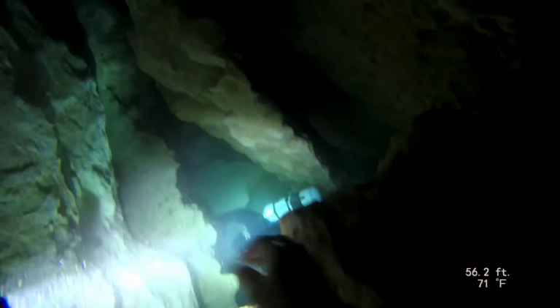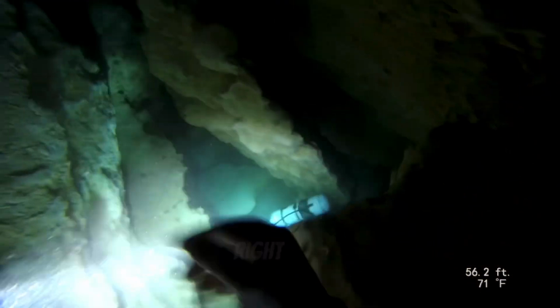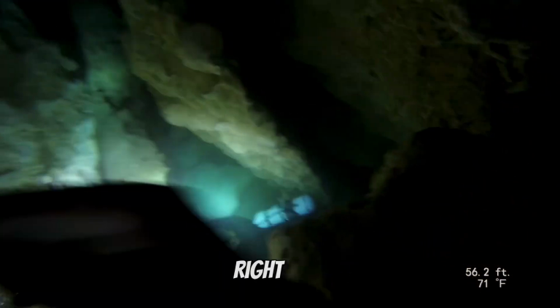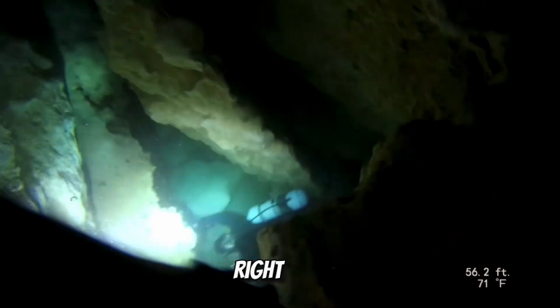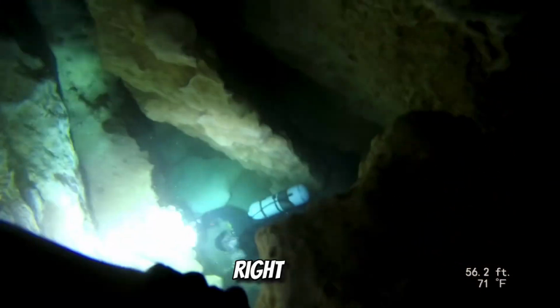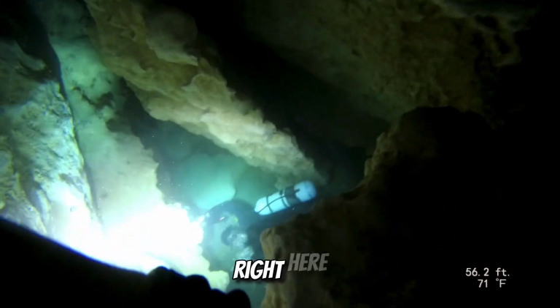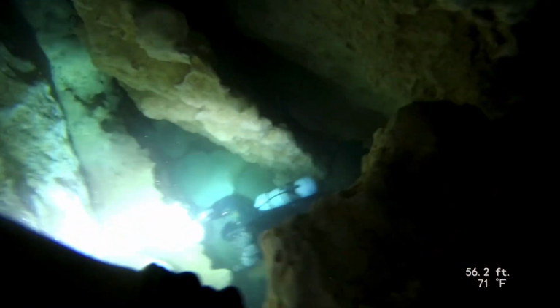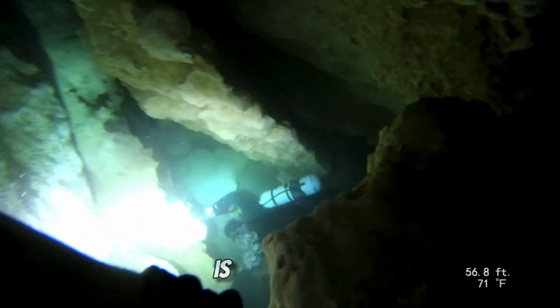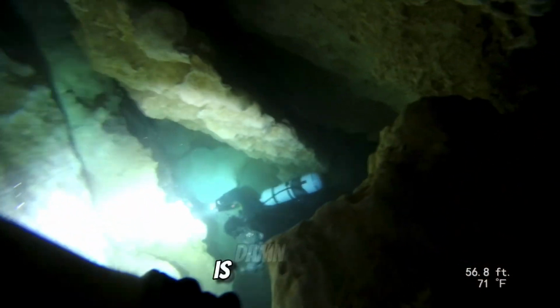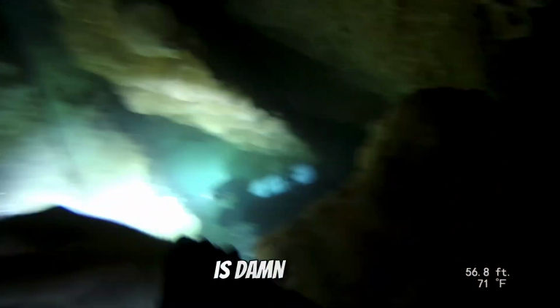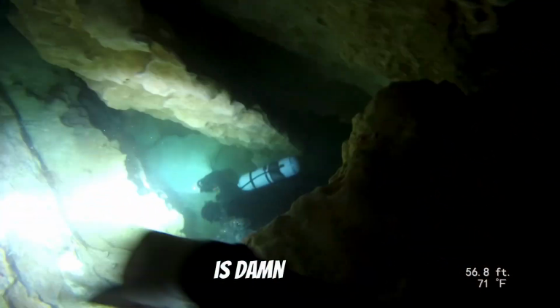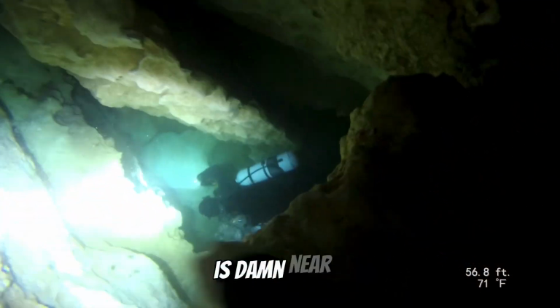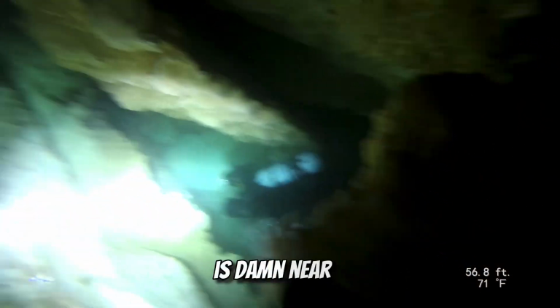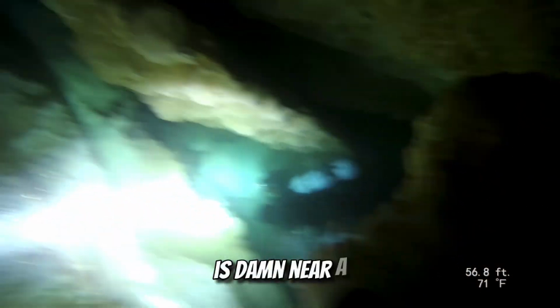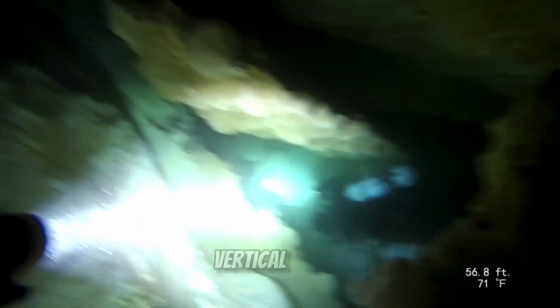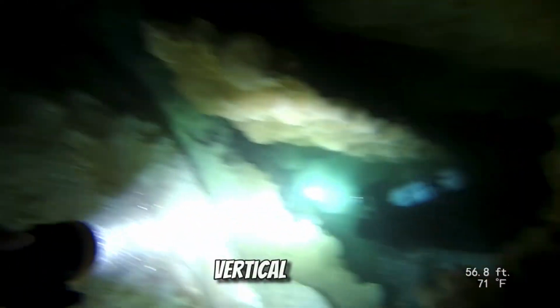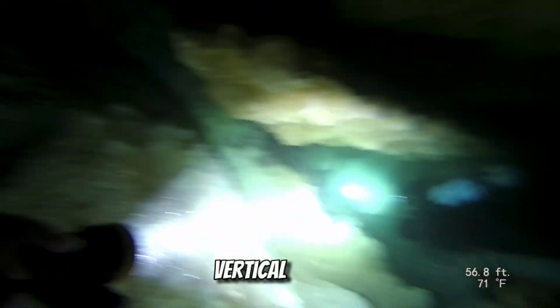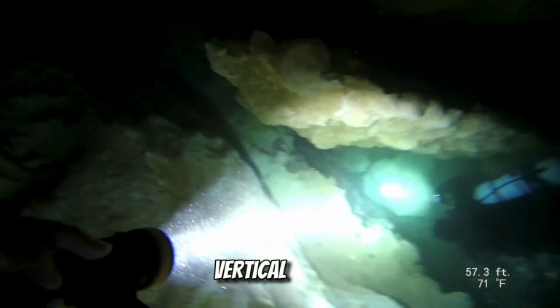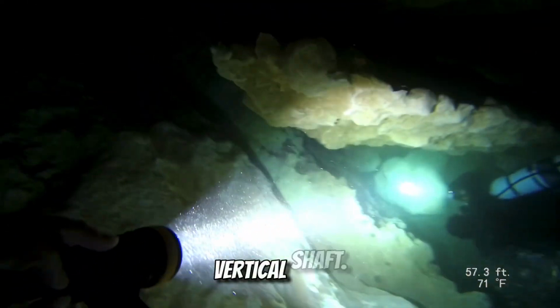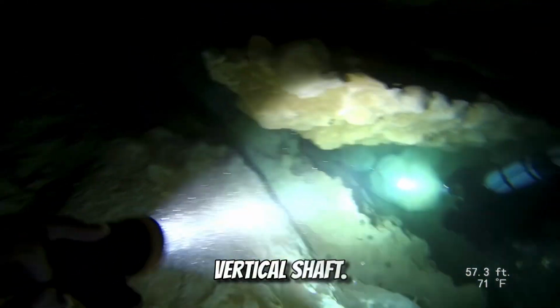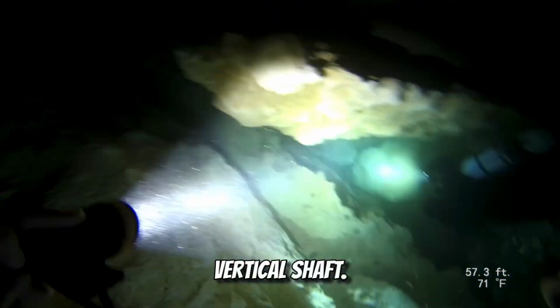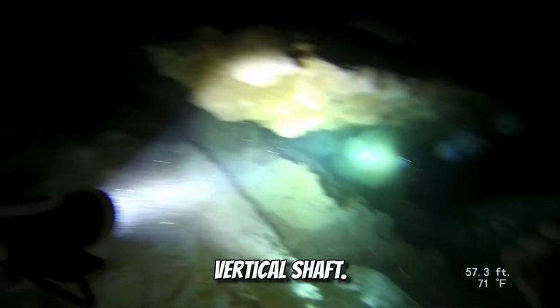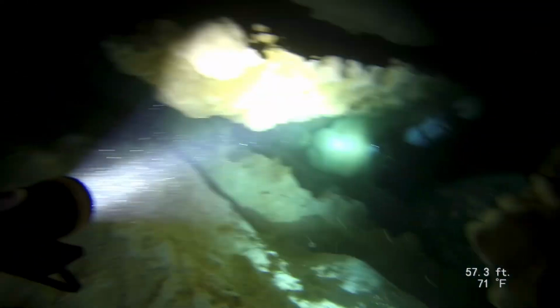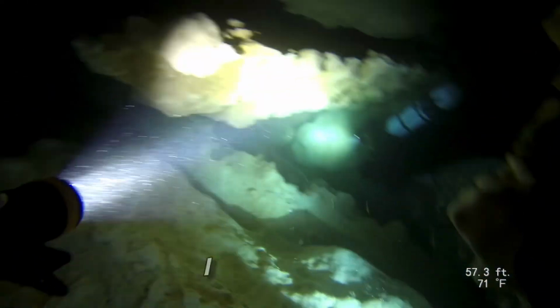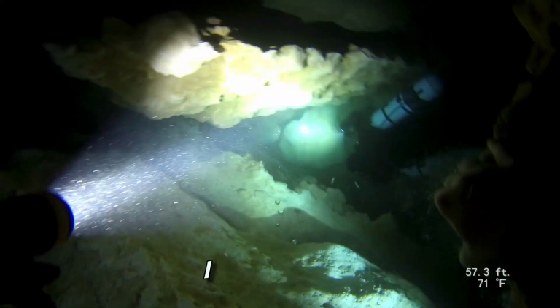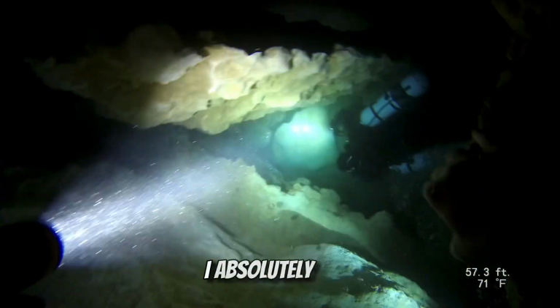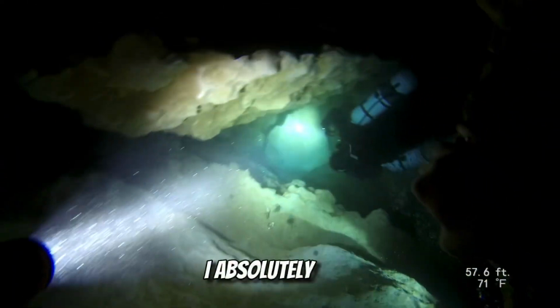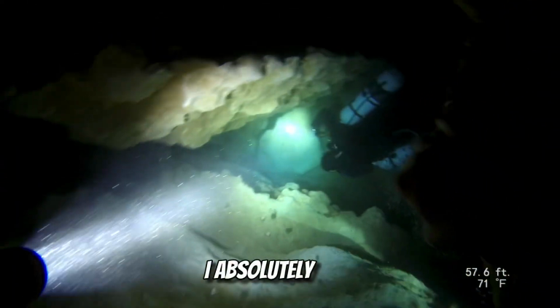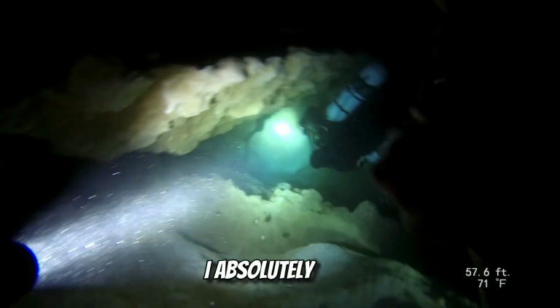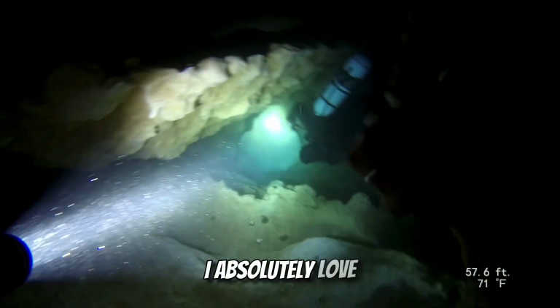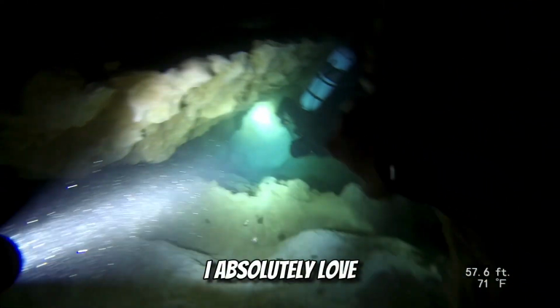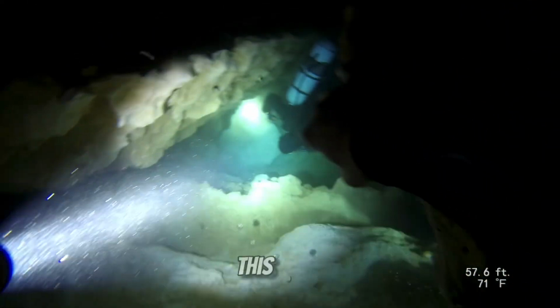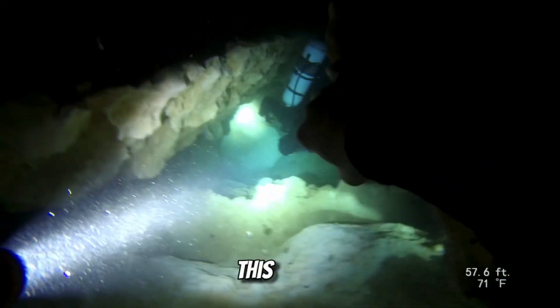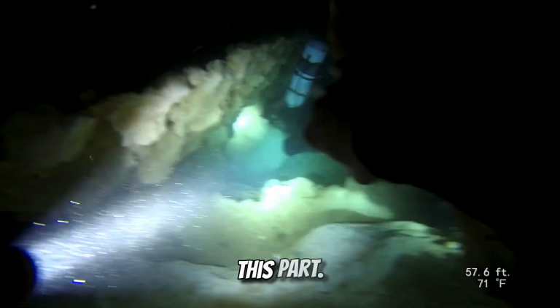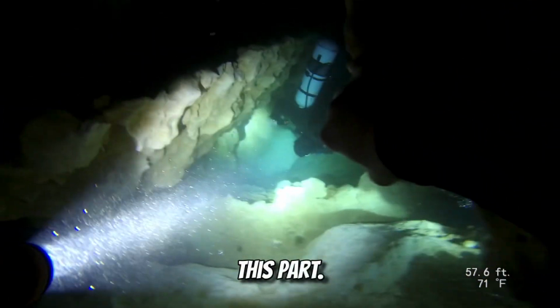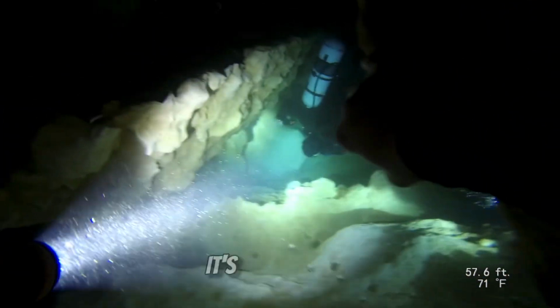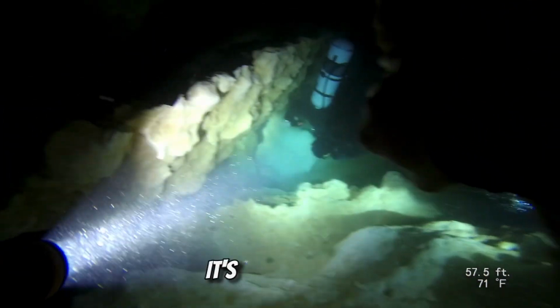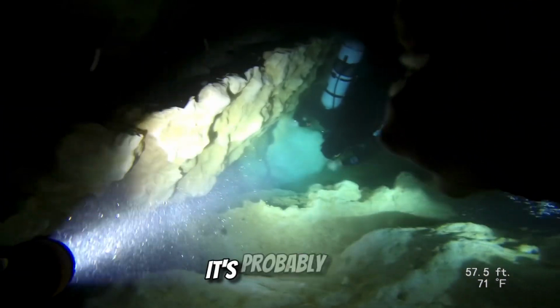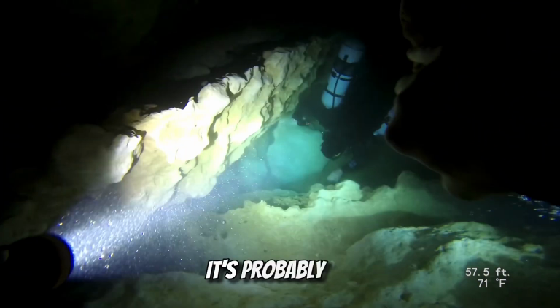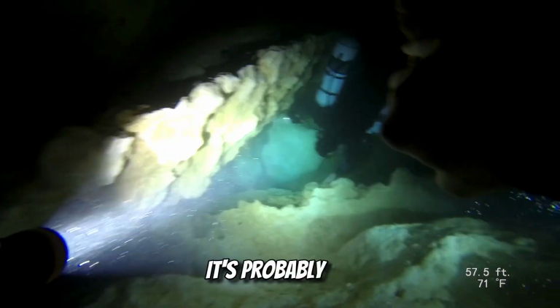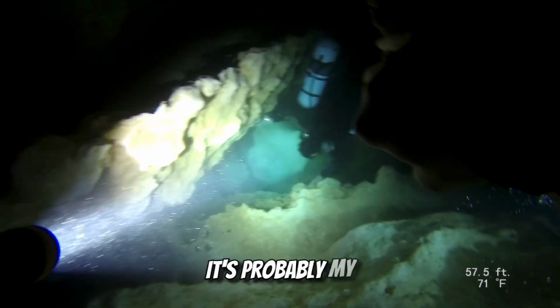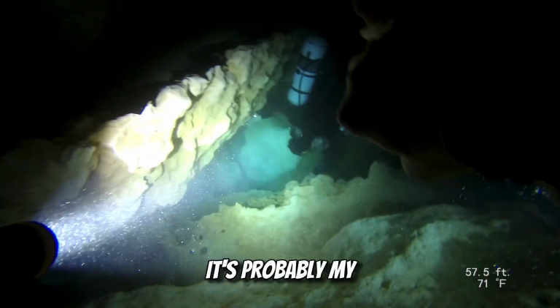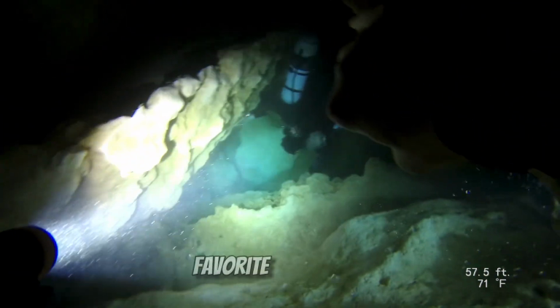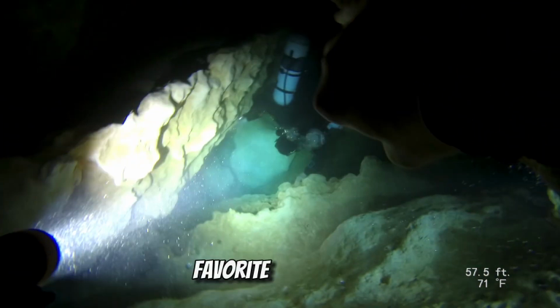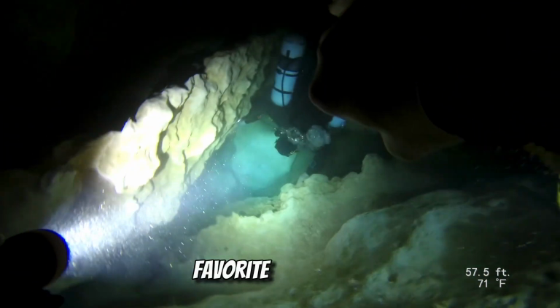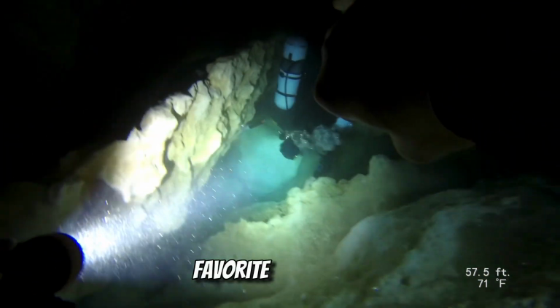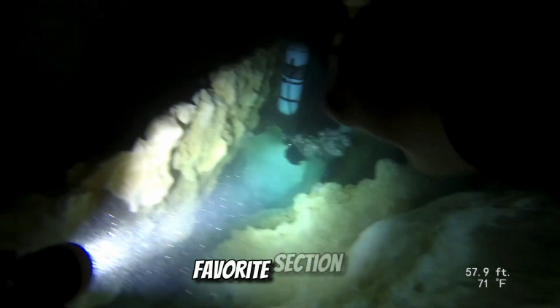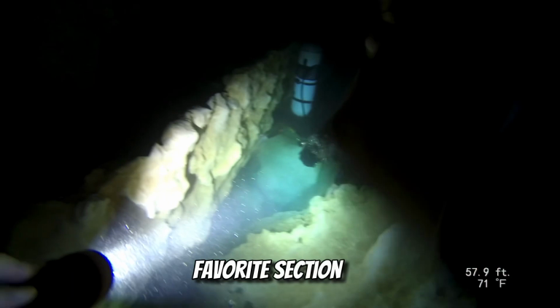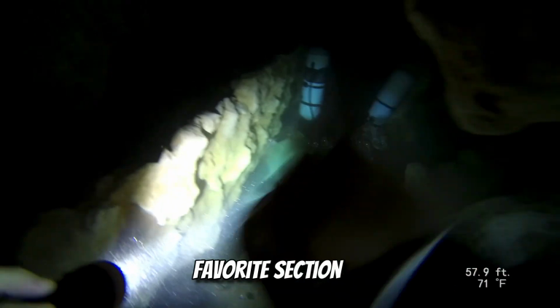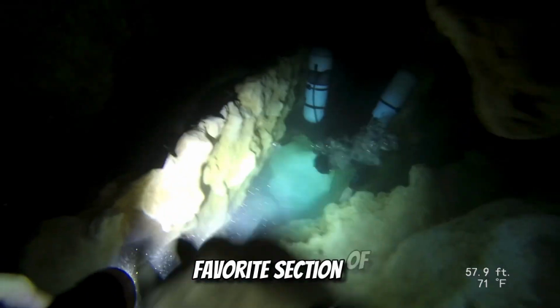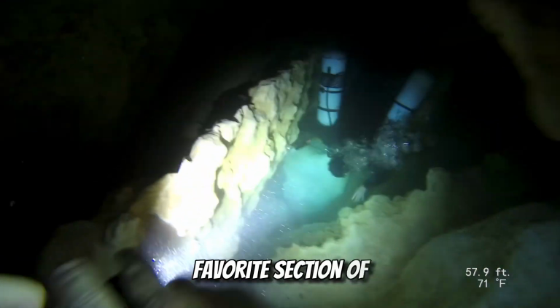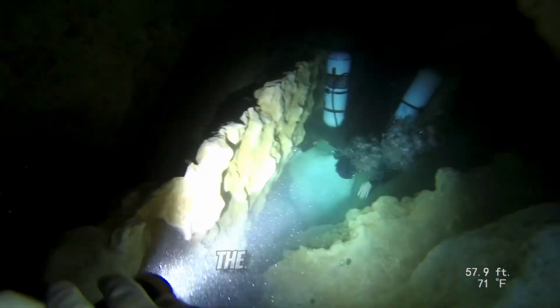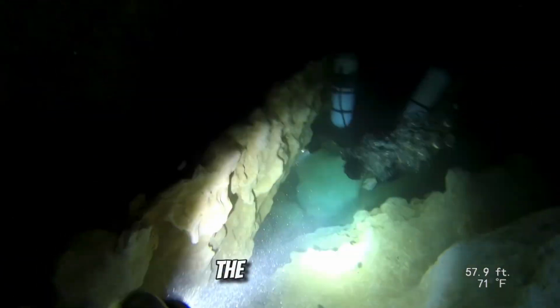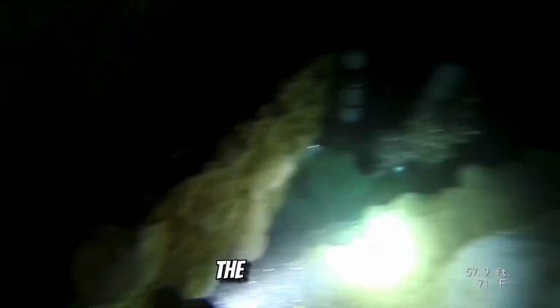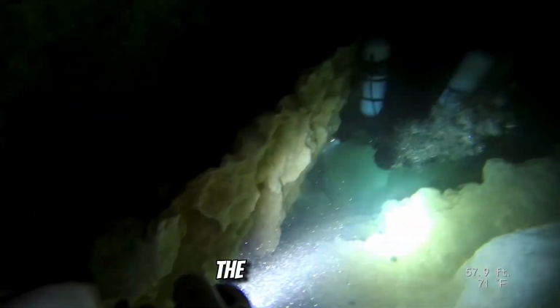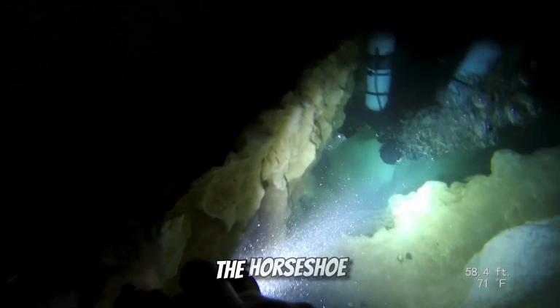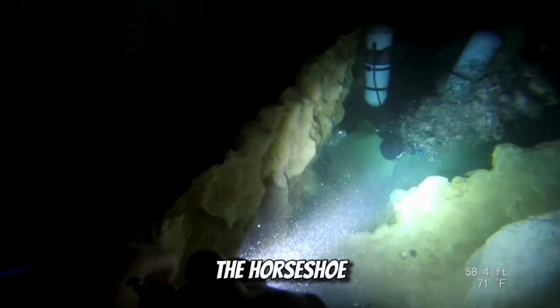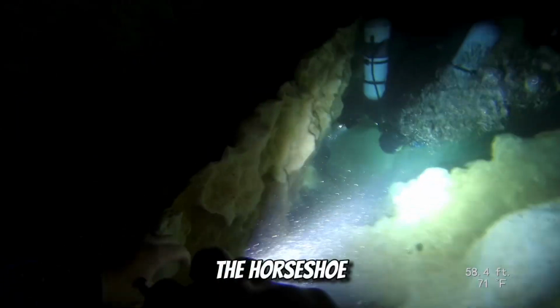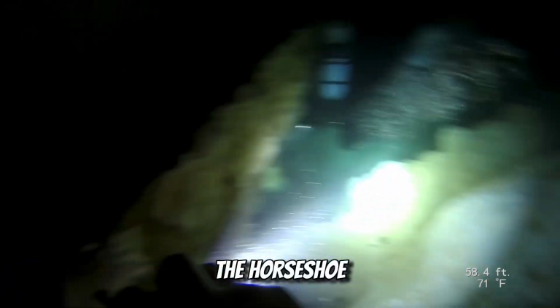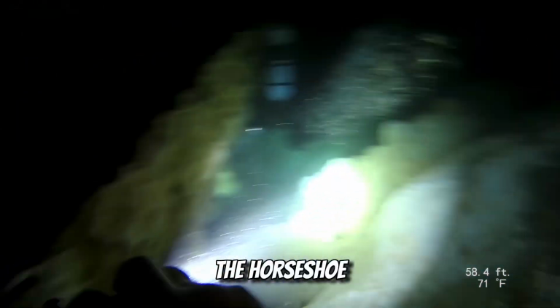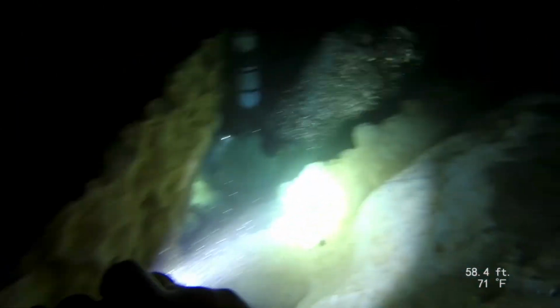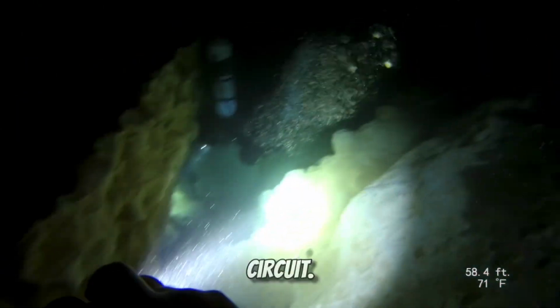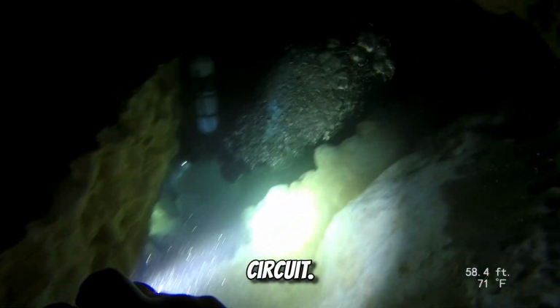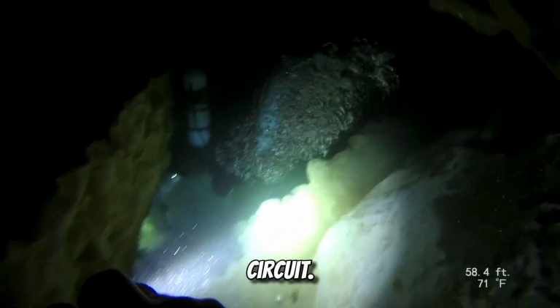Right here is damn near a vertical shaft. I absolutely love this part — it's probably my favorite section of the Horseshoe Circuit.